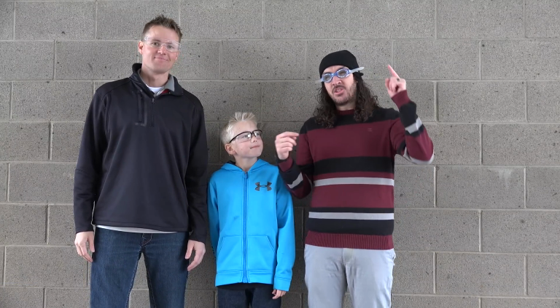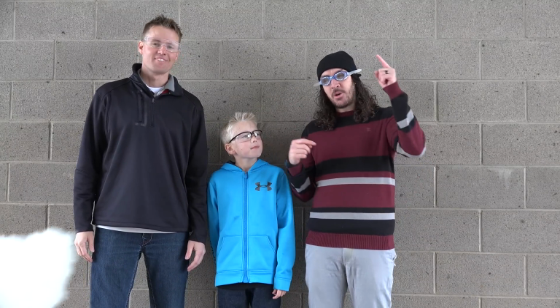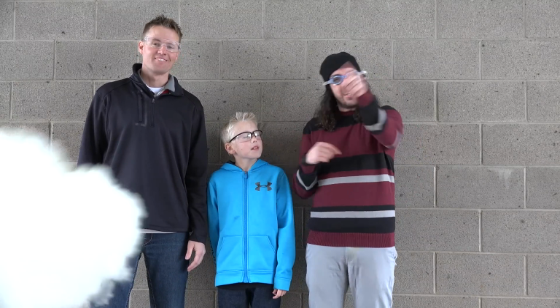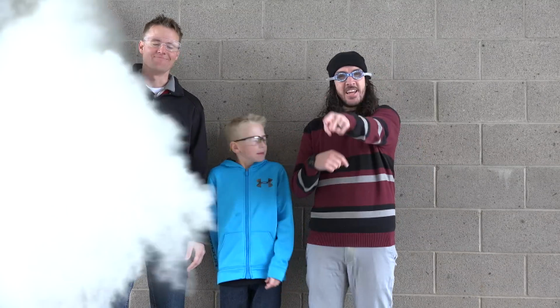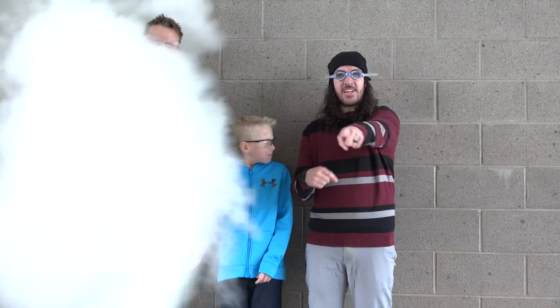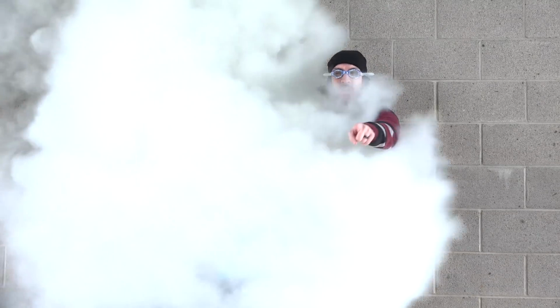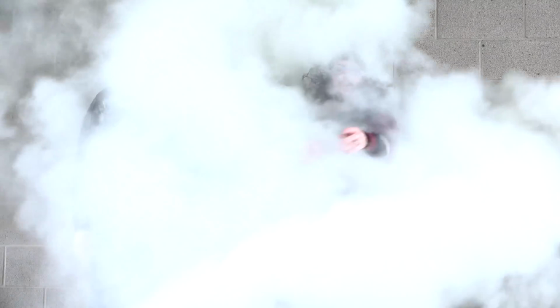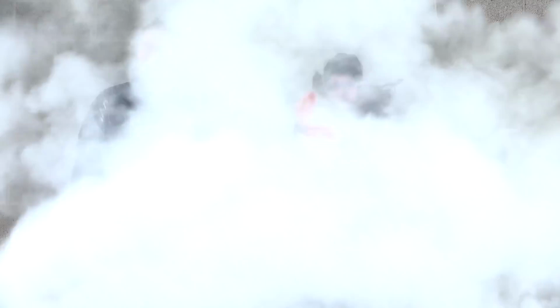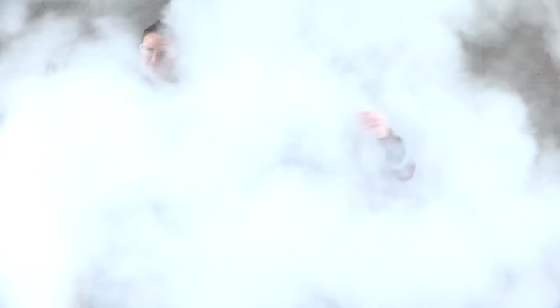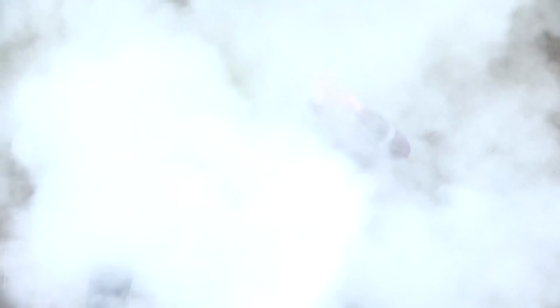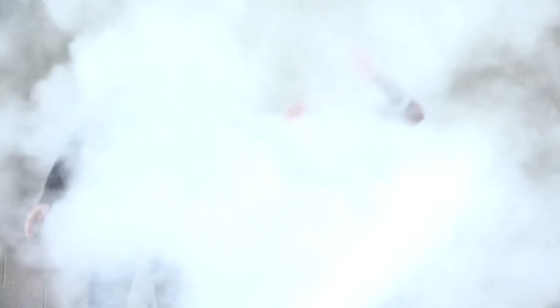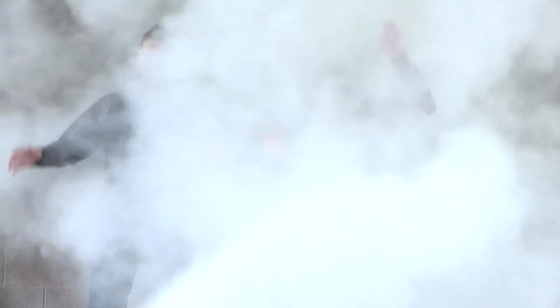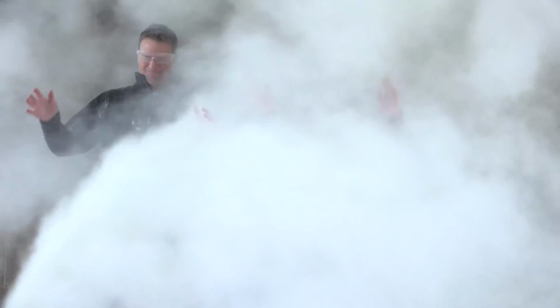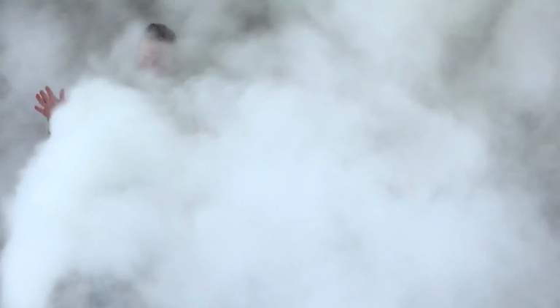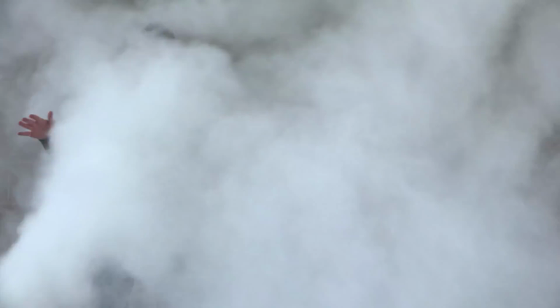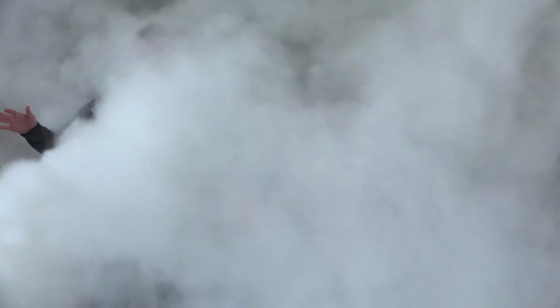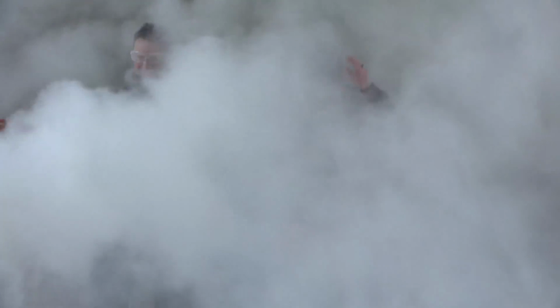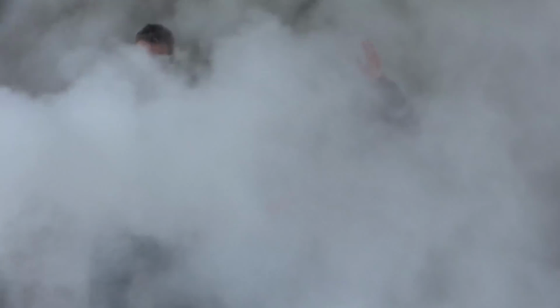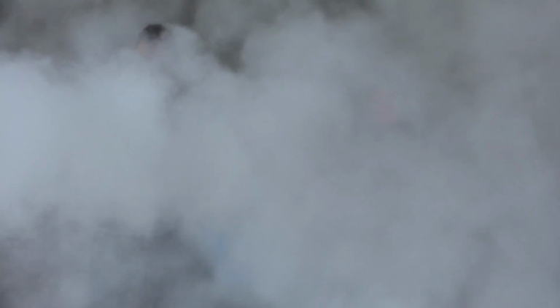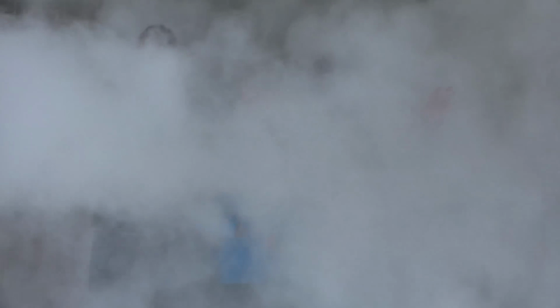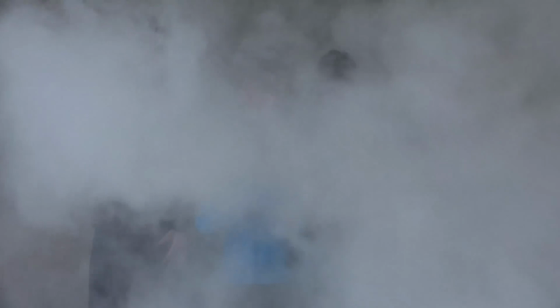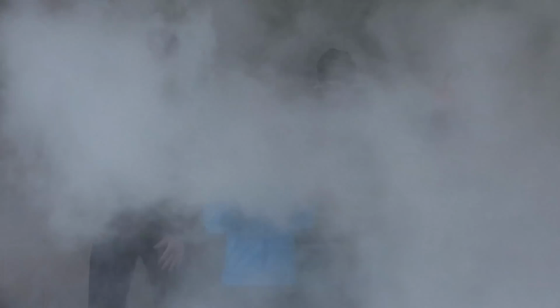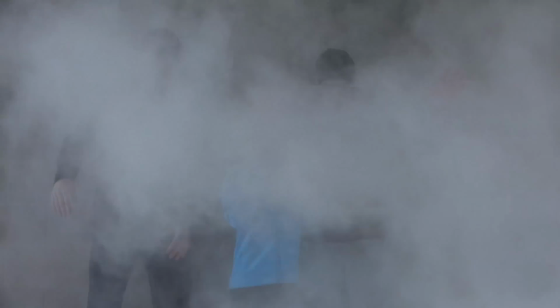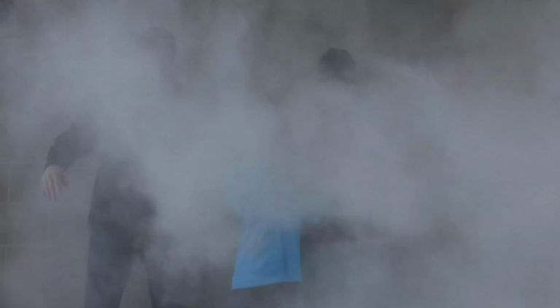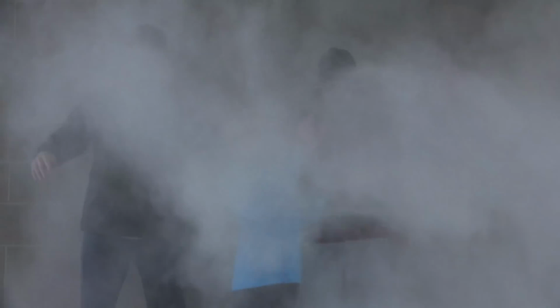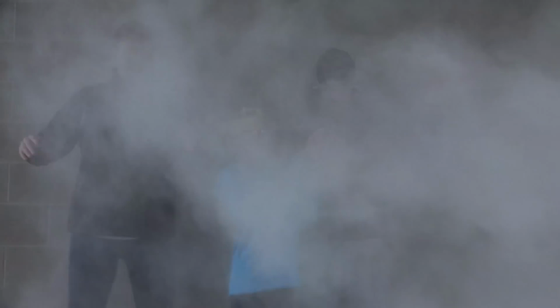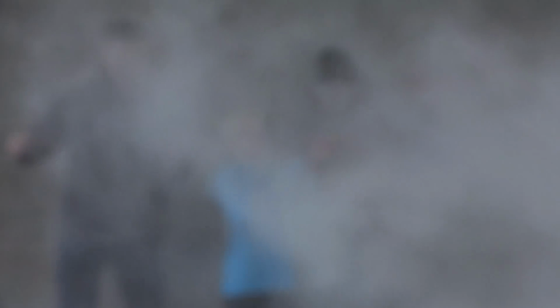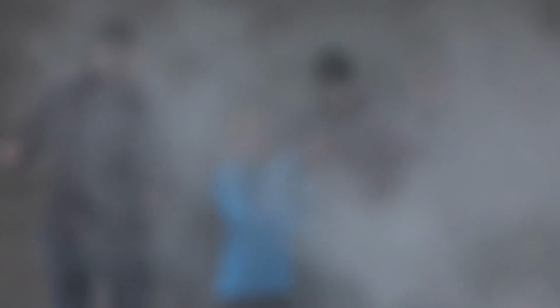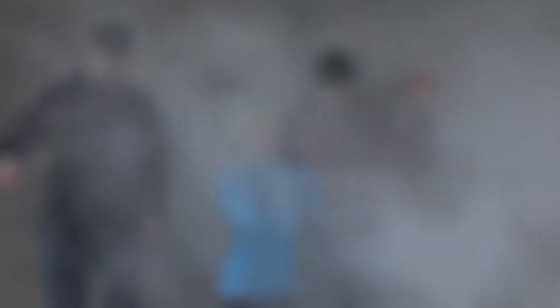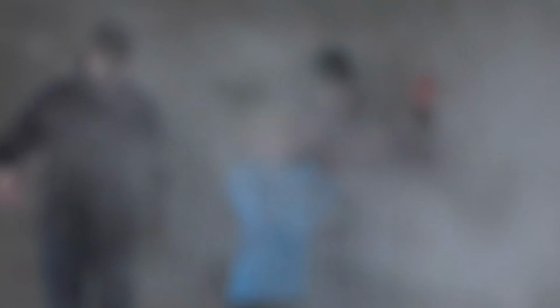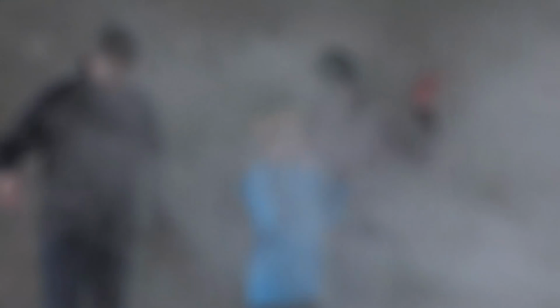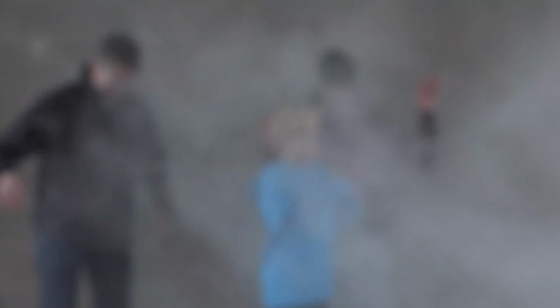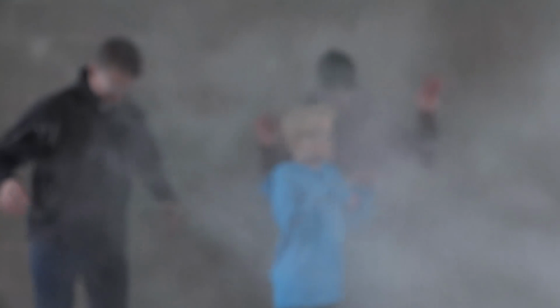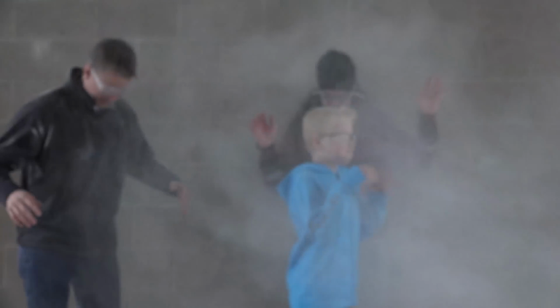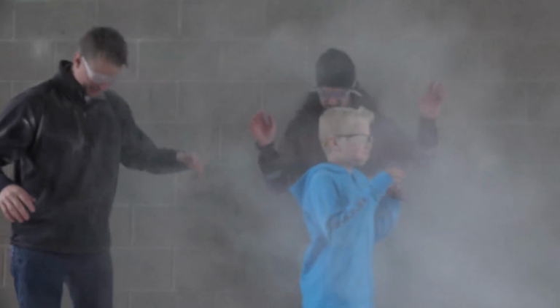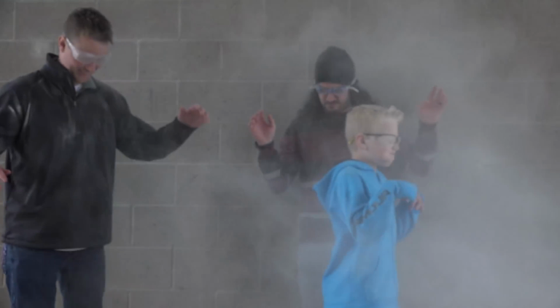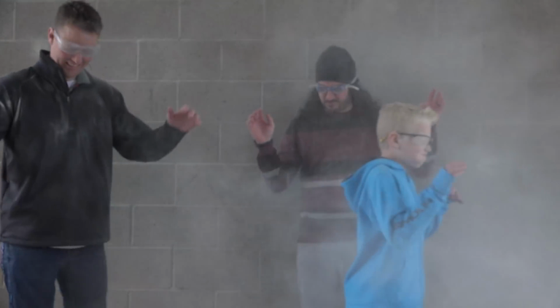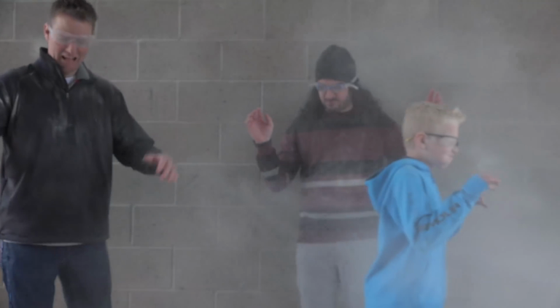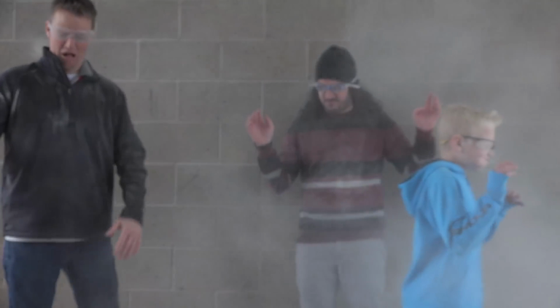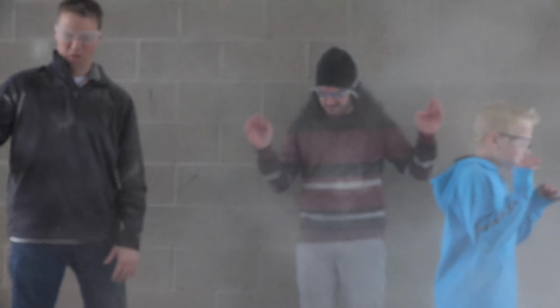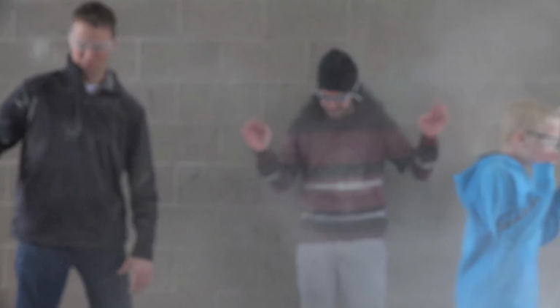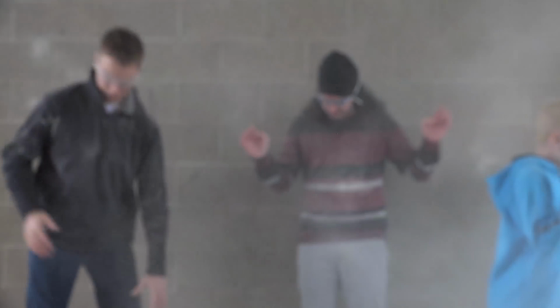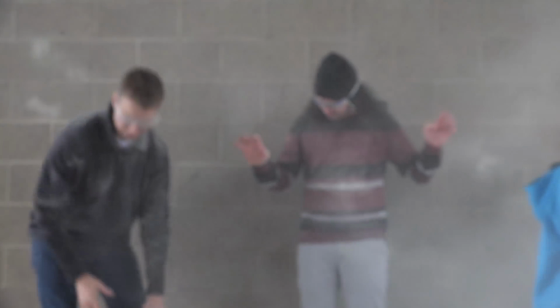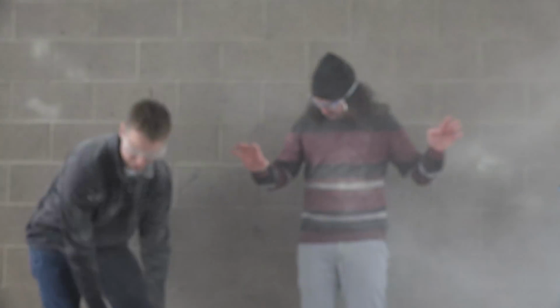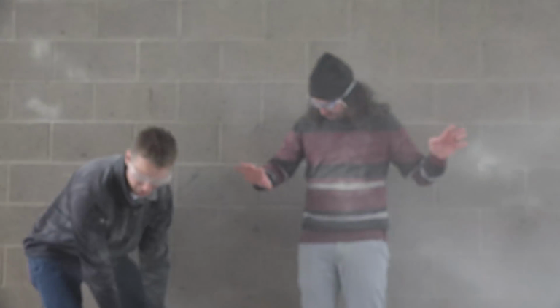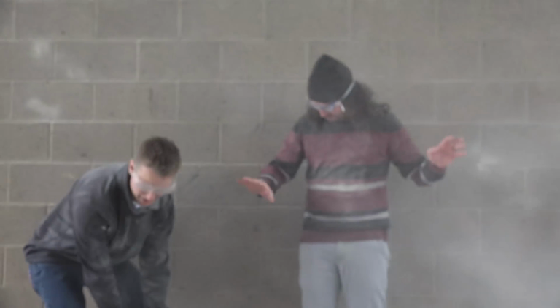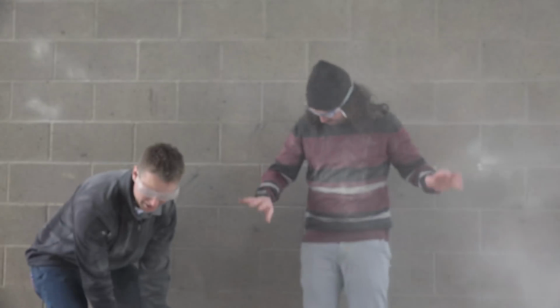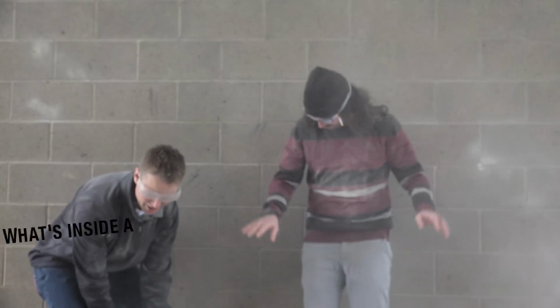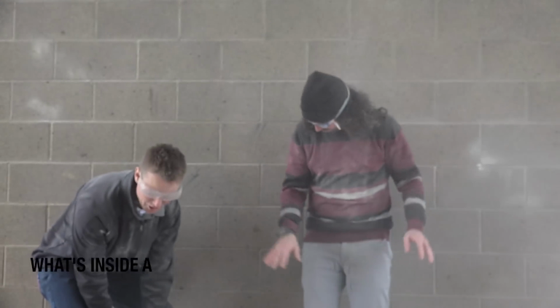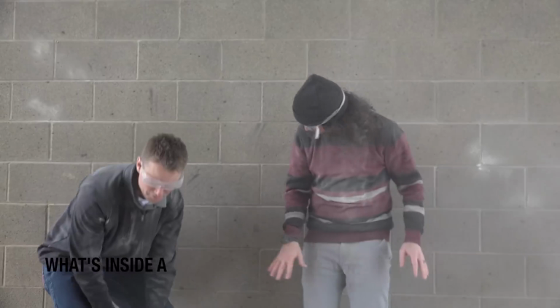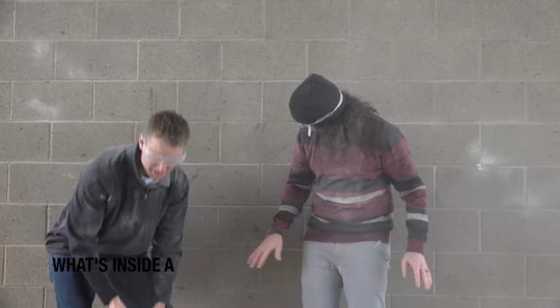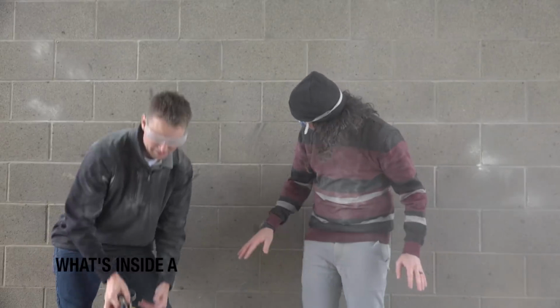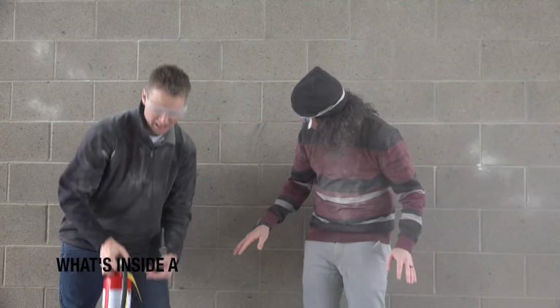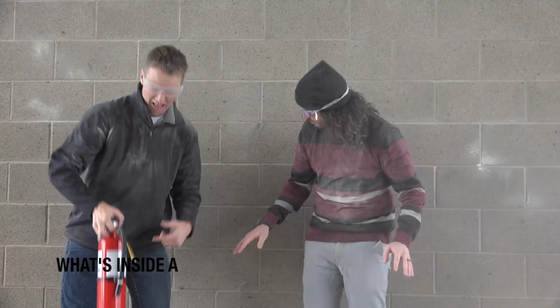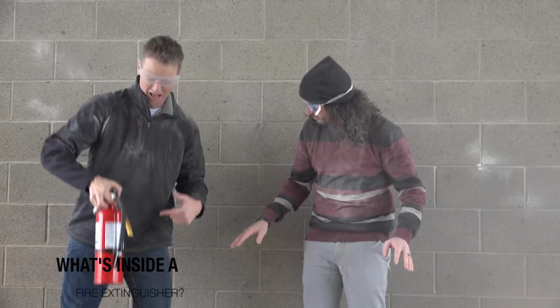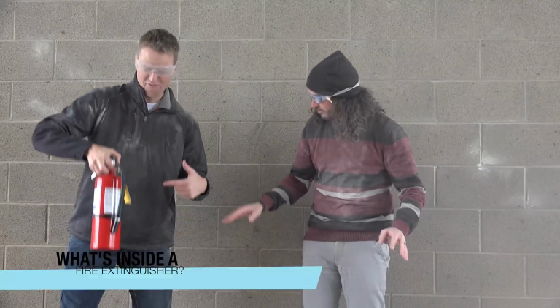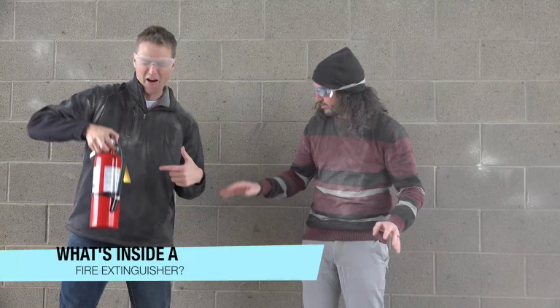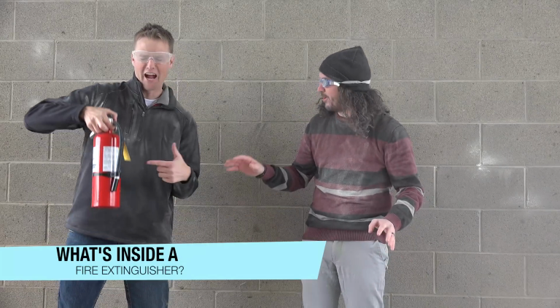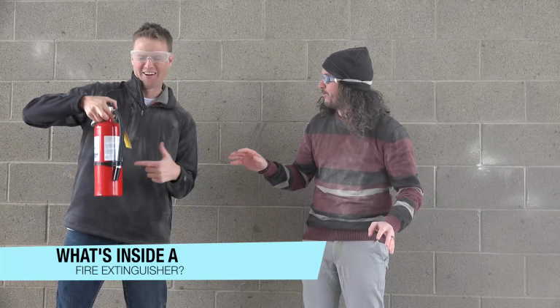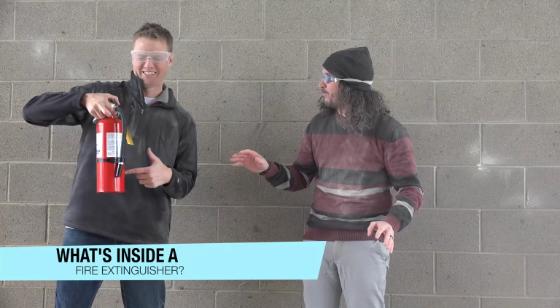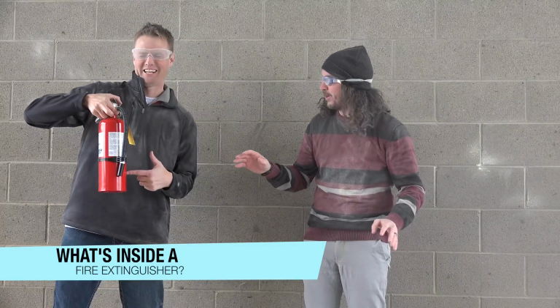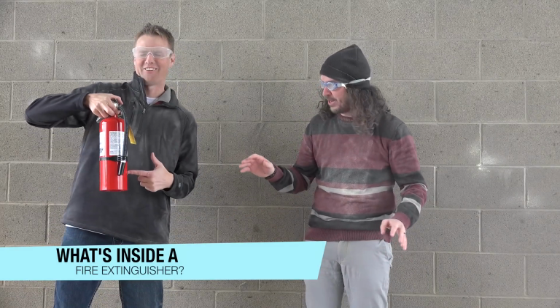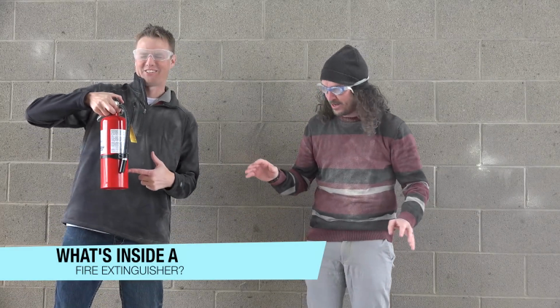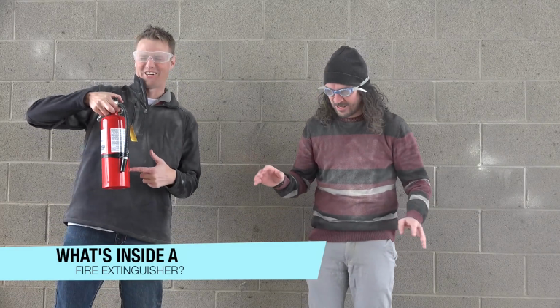So we're going to take your suggestions — we're going to cut open a fire extinguisher.